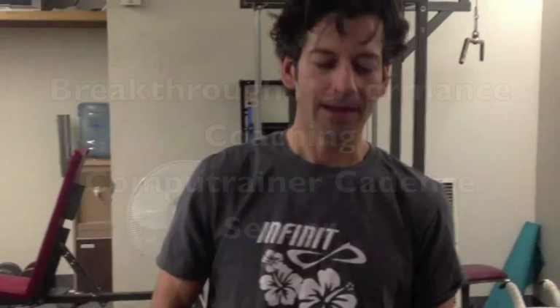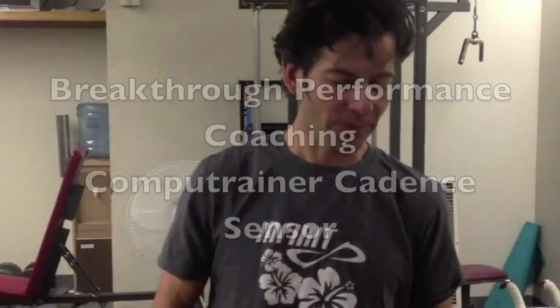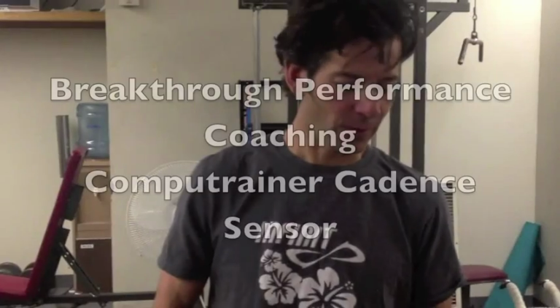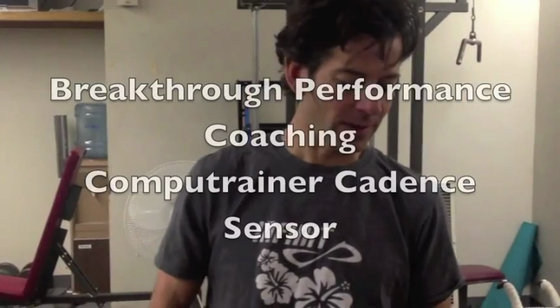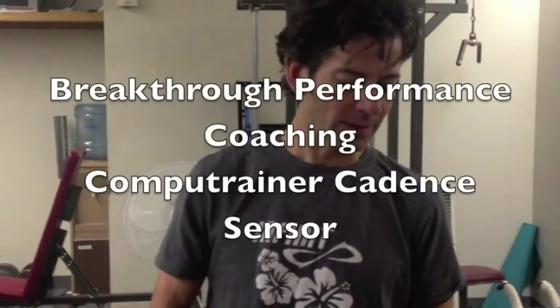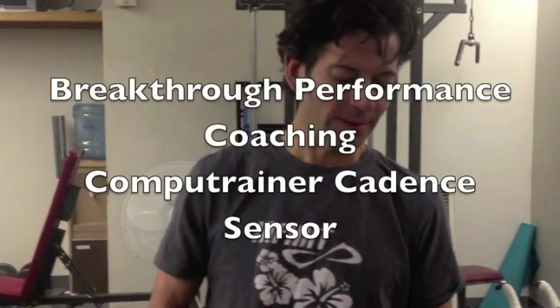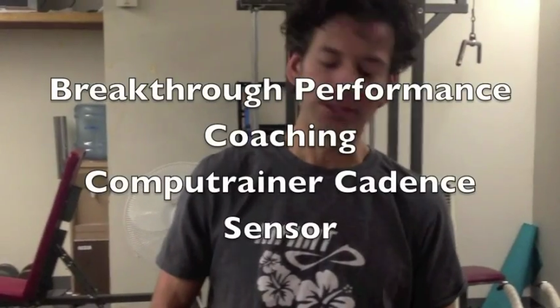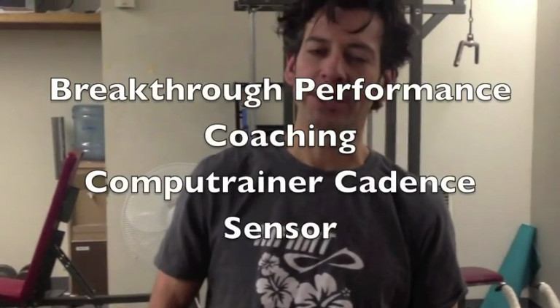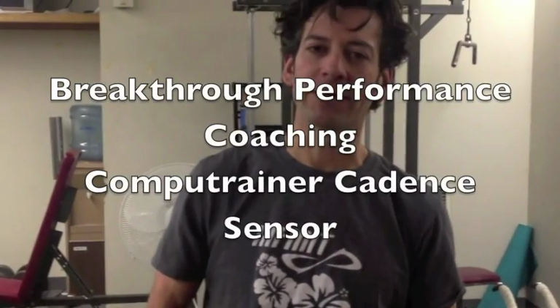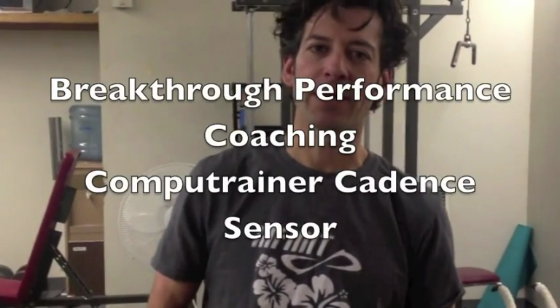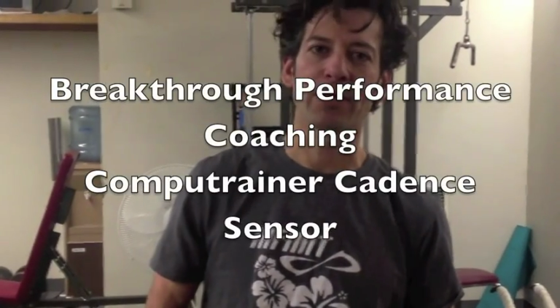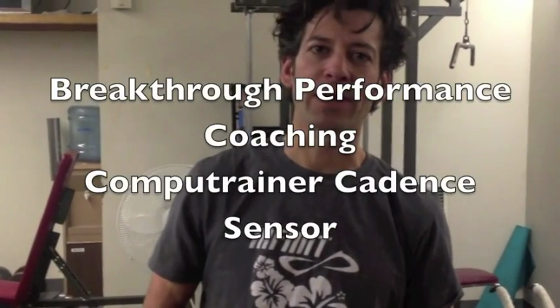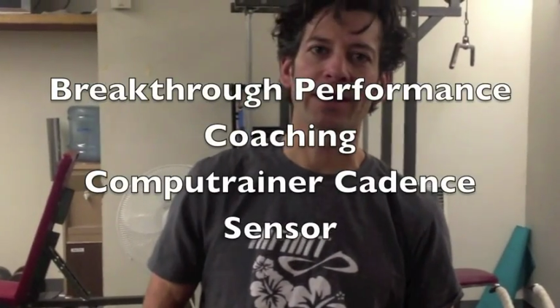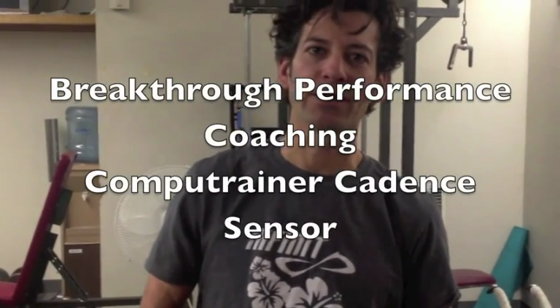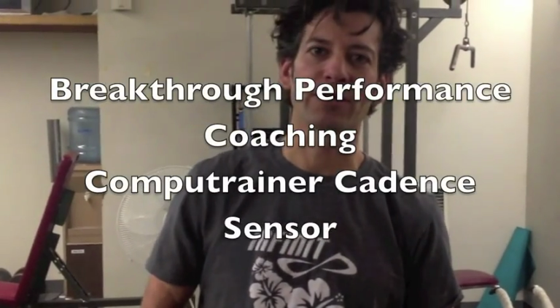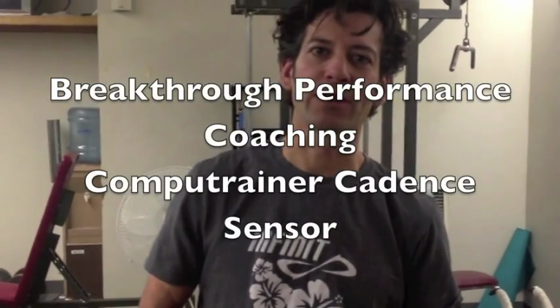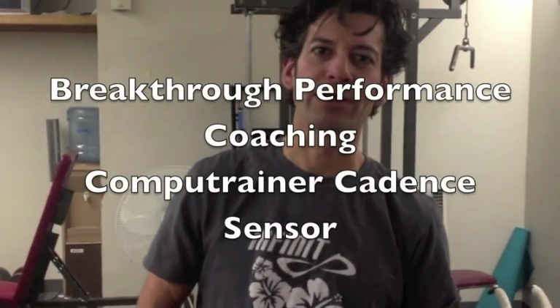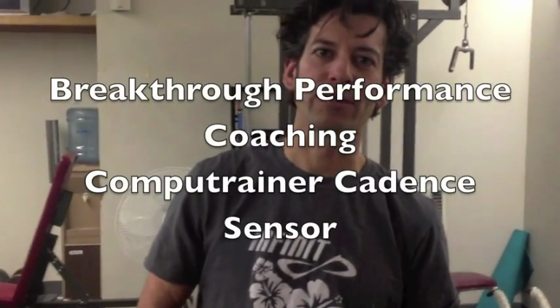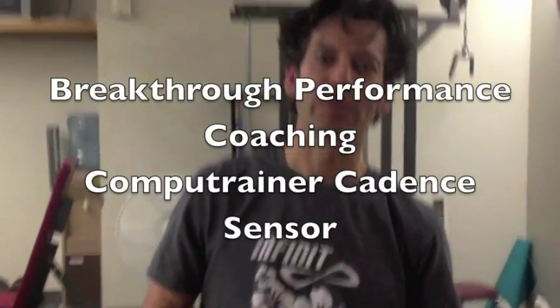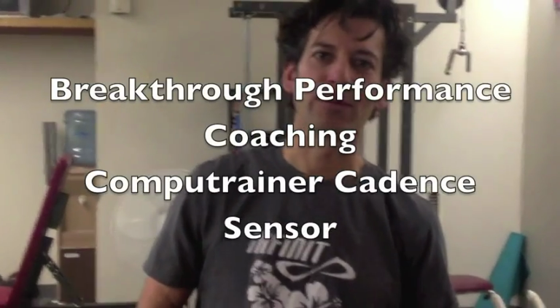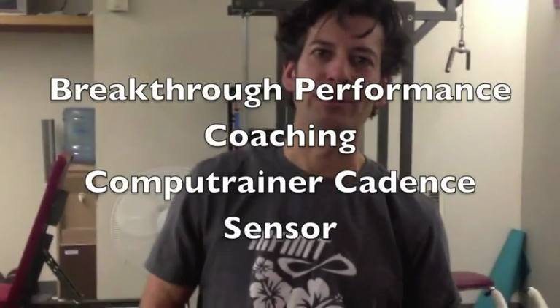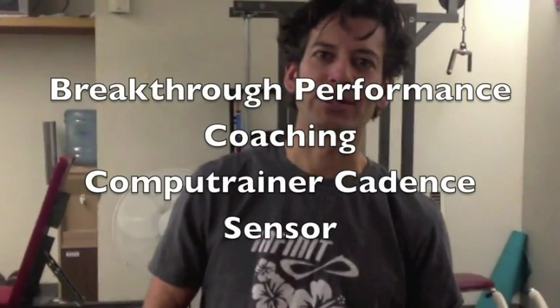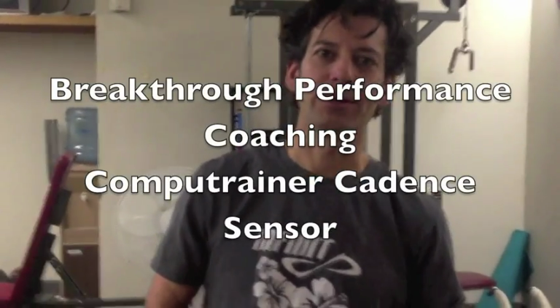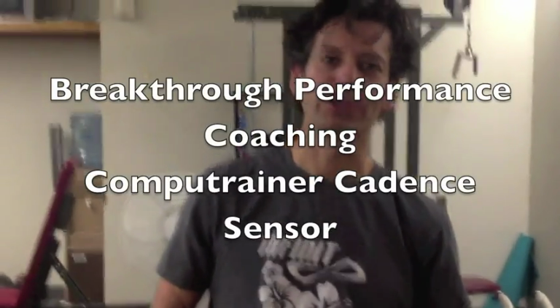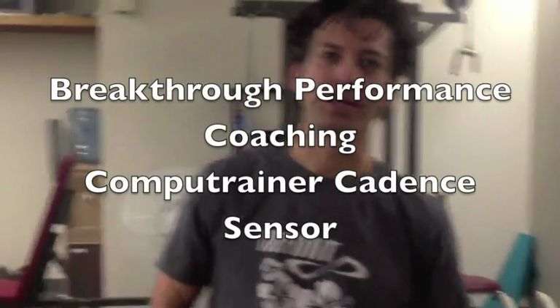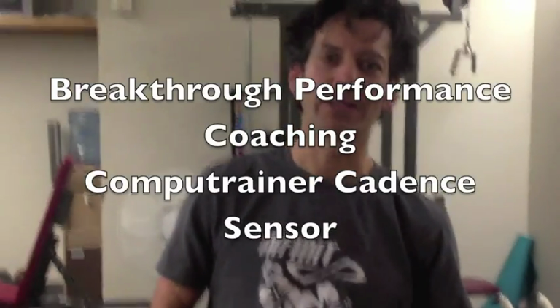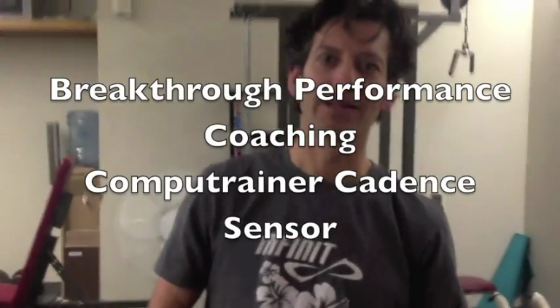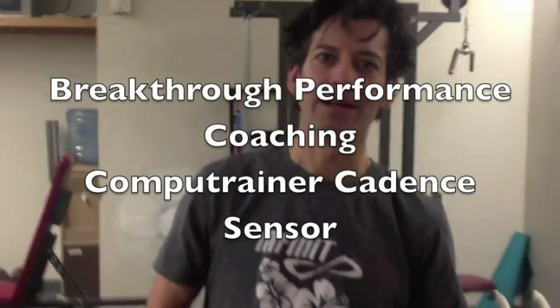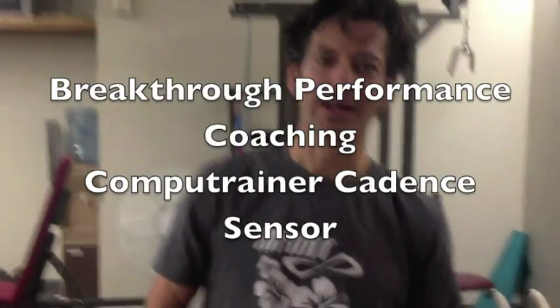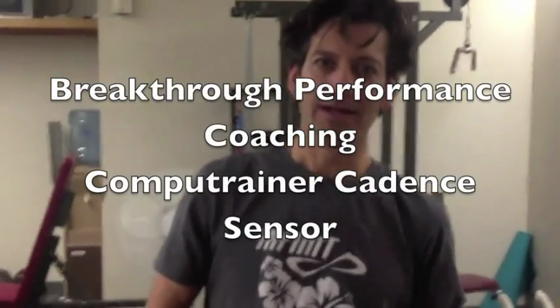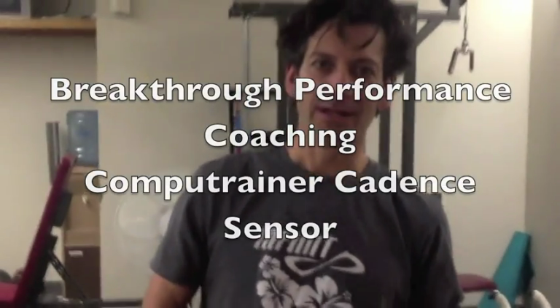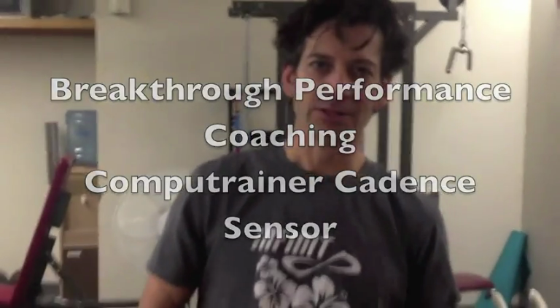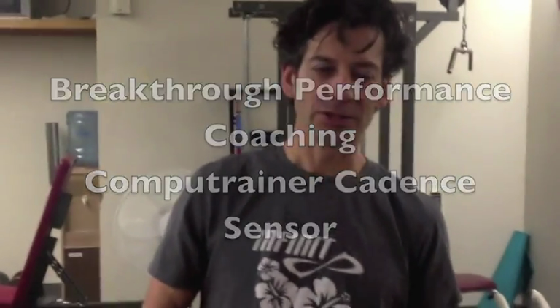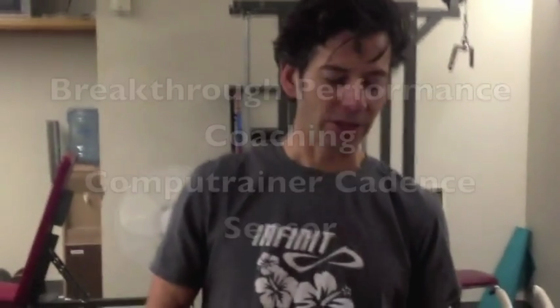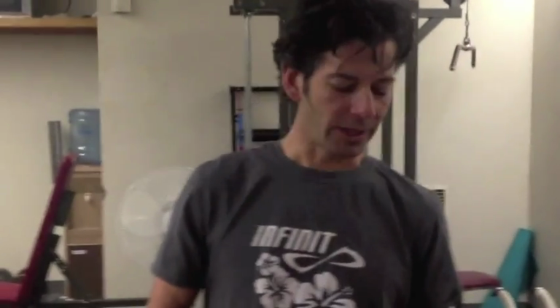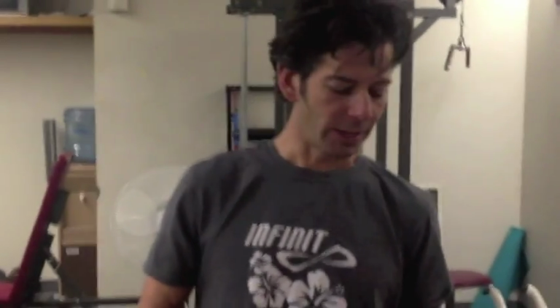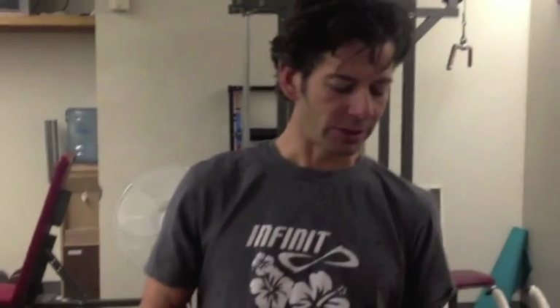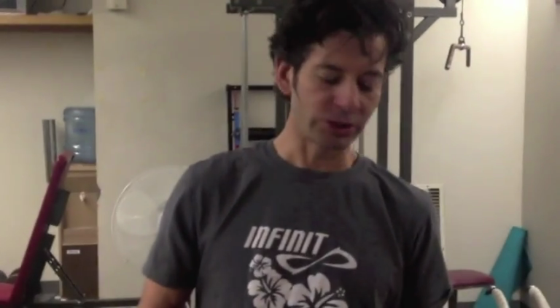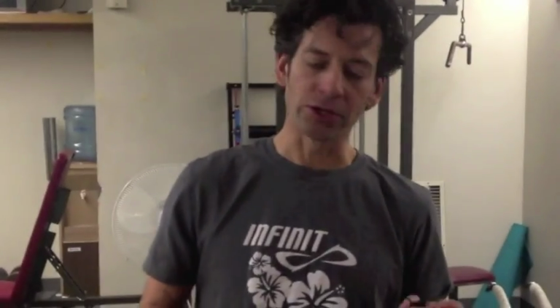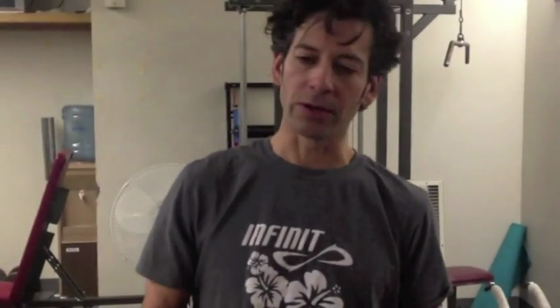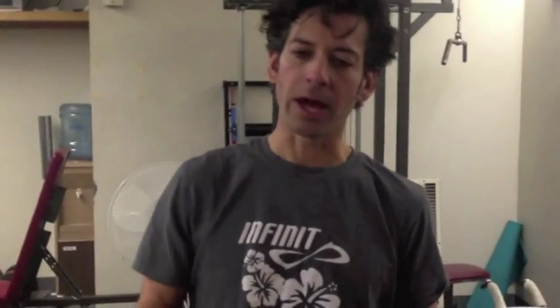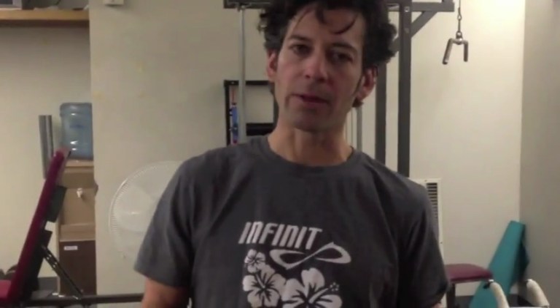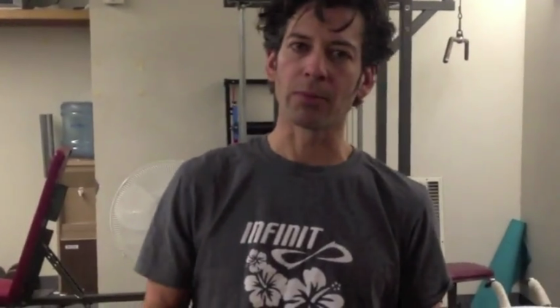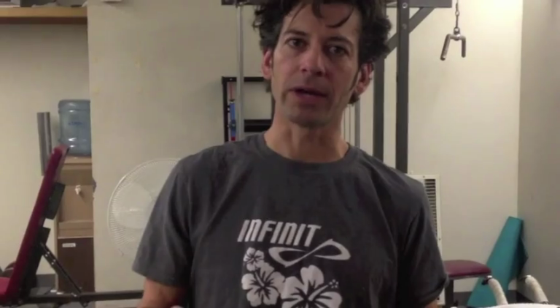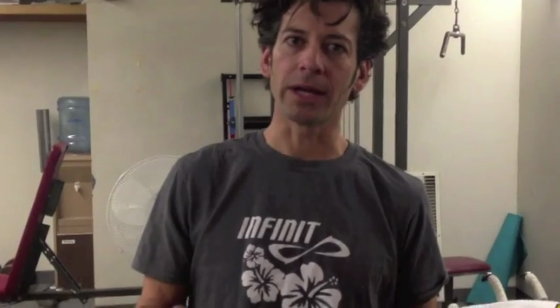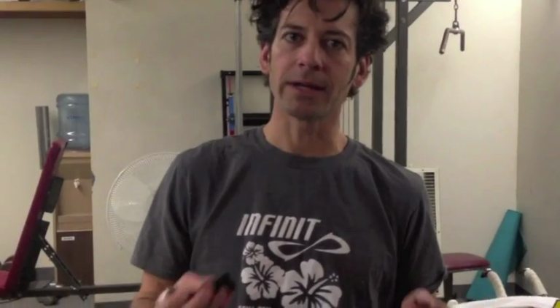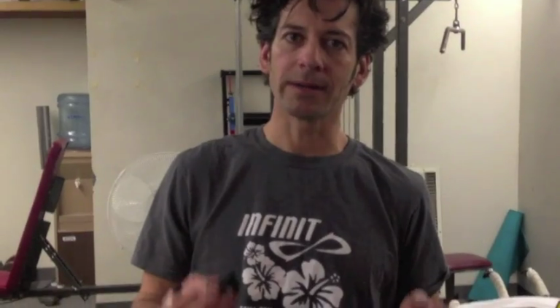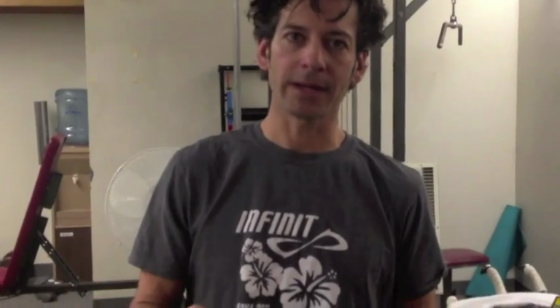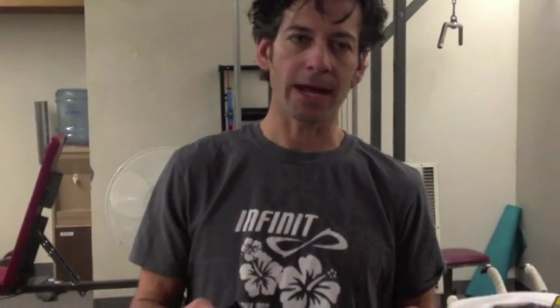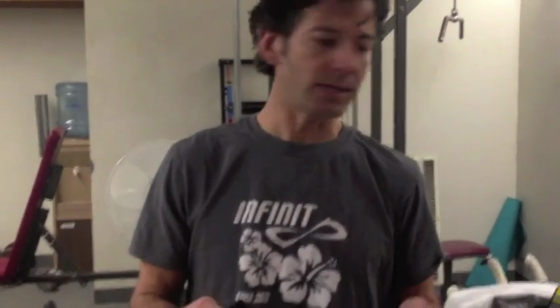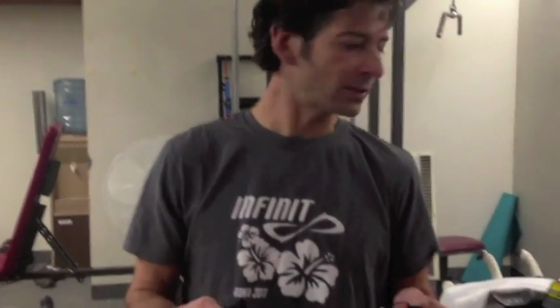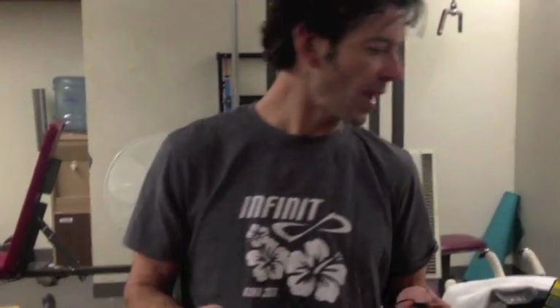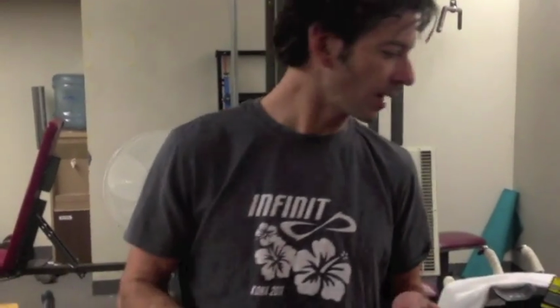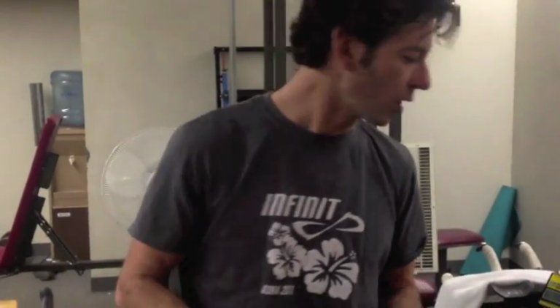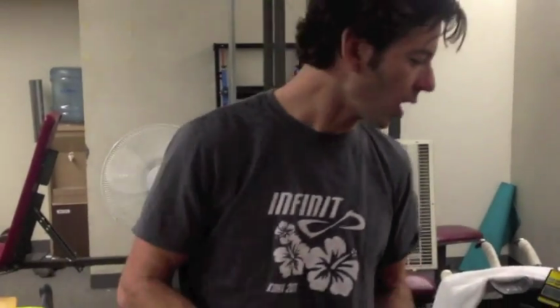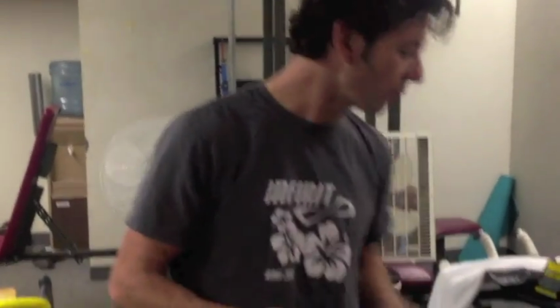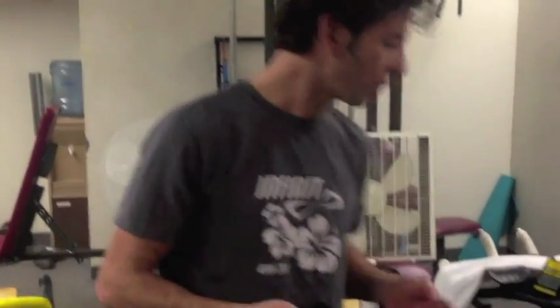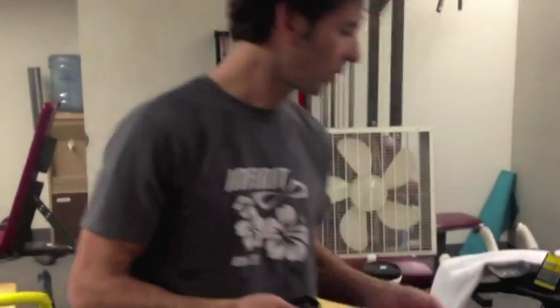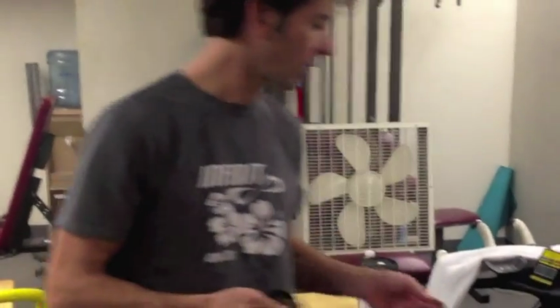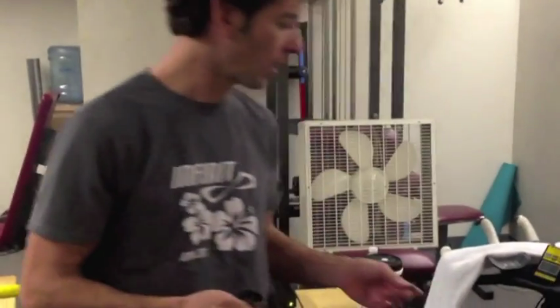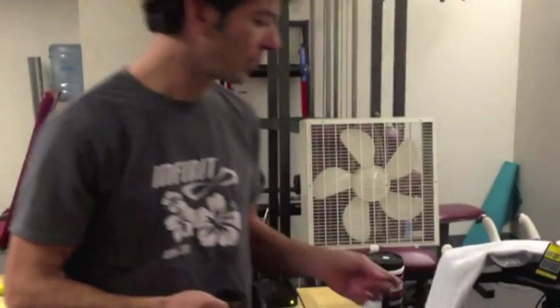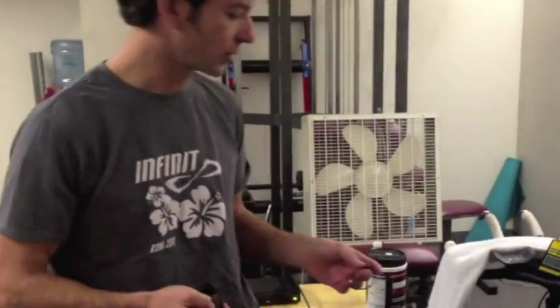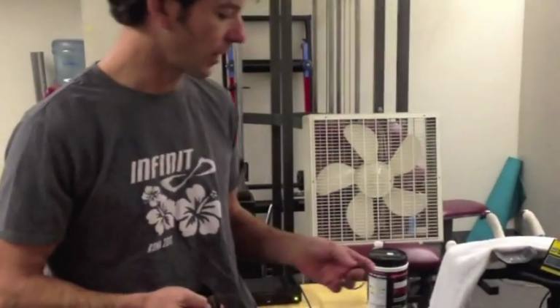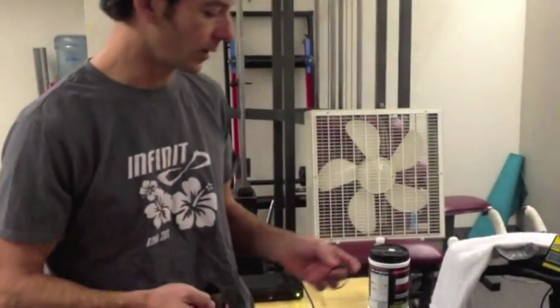Hey everyone, this is Jeff Capobianco from Breakthrough Performance Coaching. I'm going to show you how to put a cadence magnet on for a CompuTrainer.